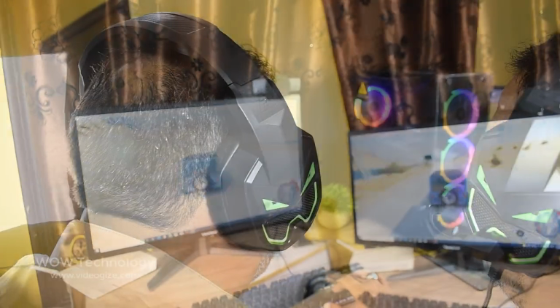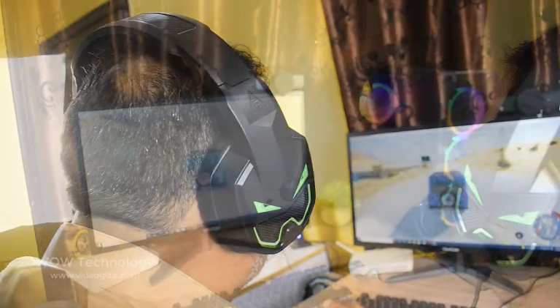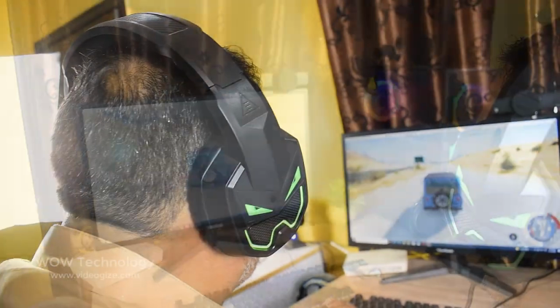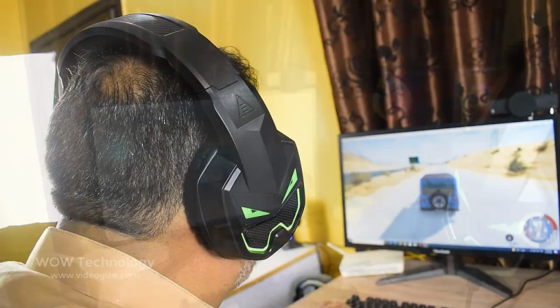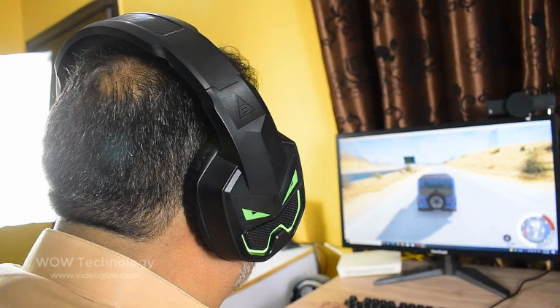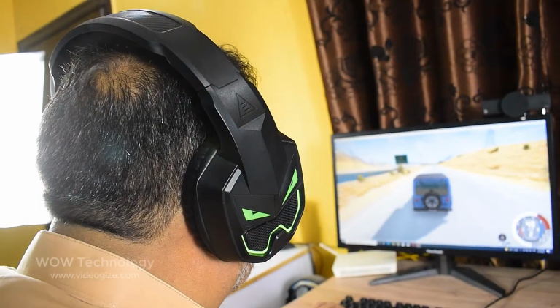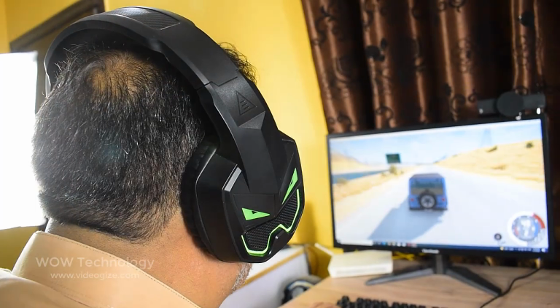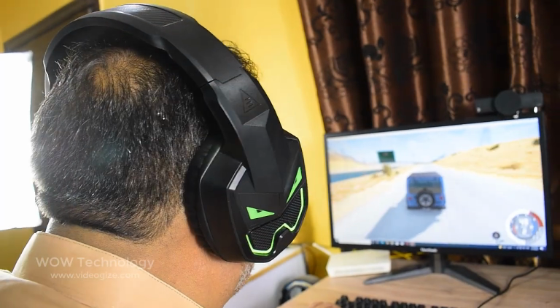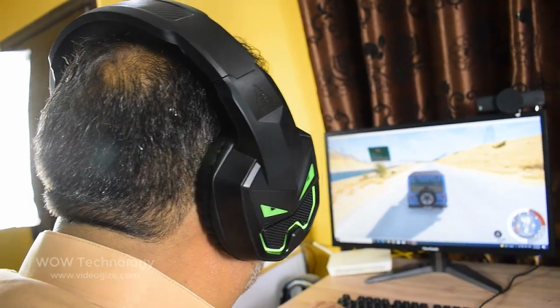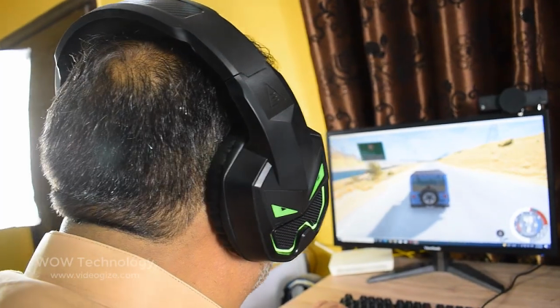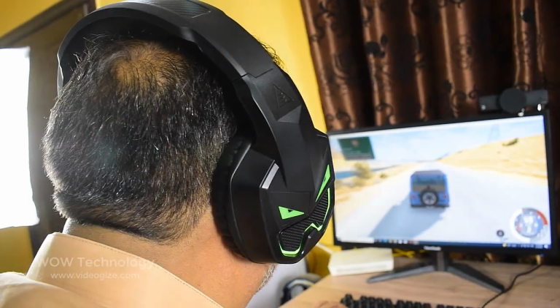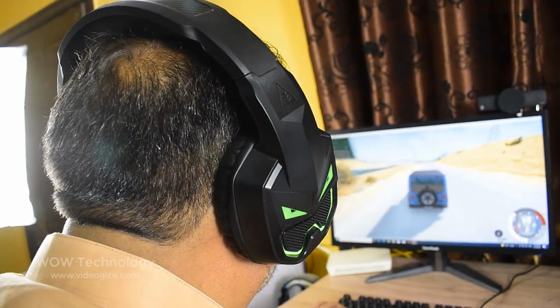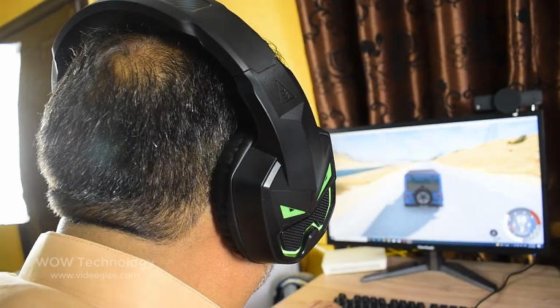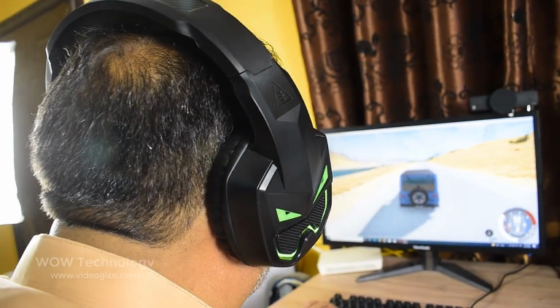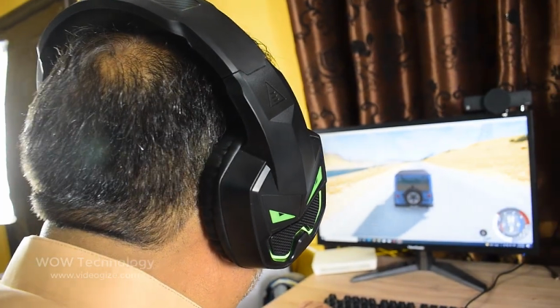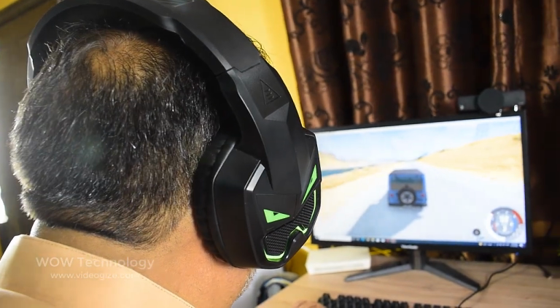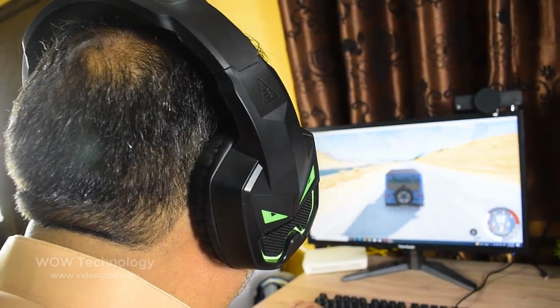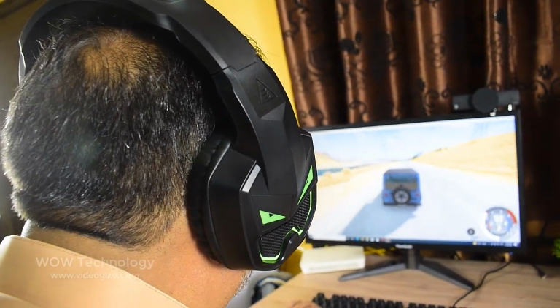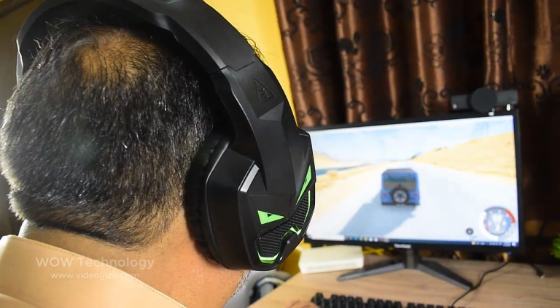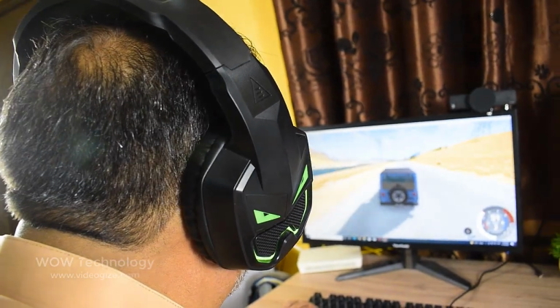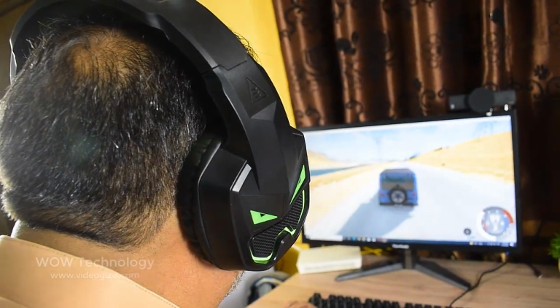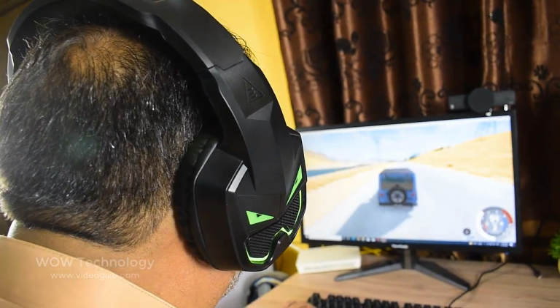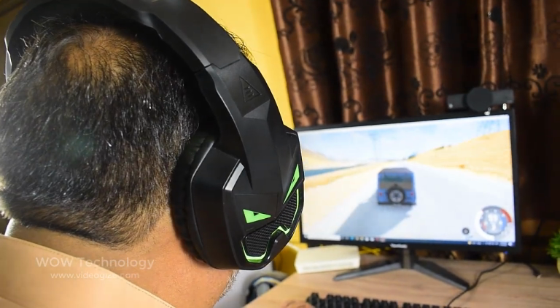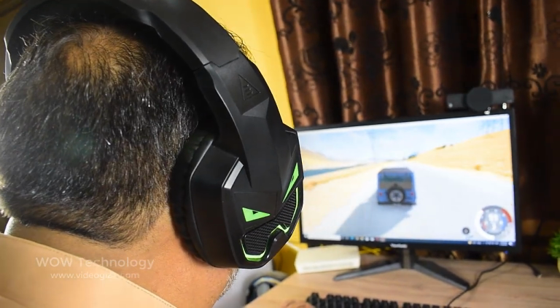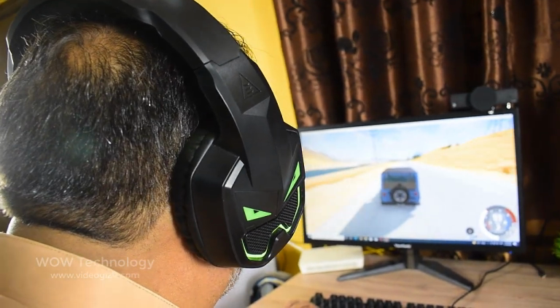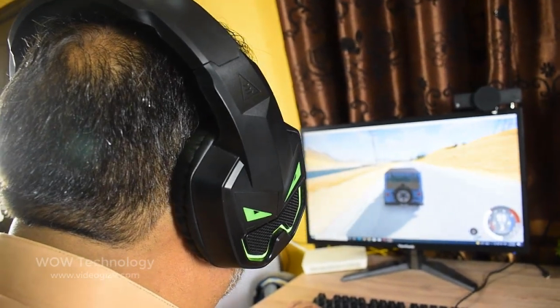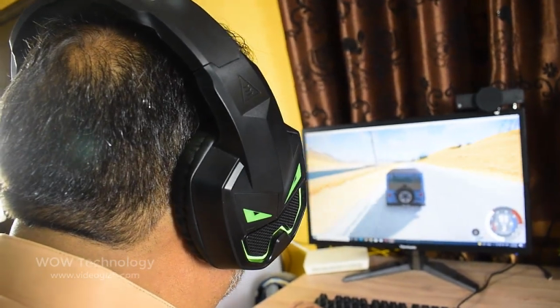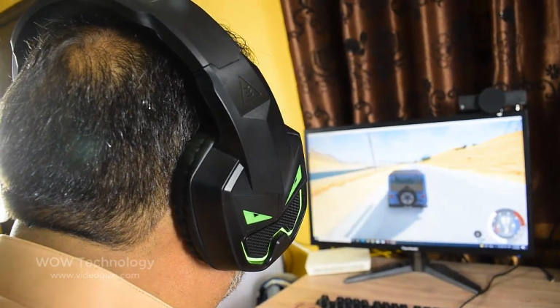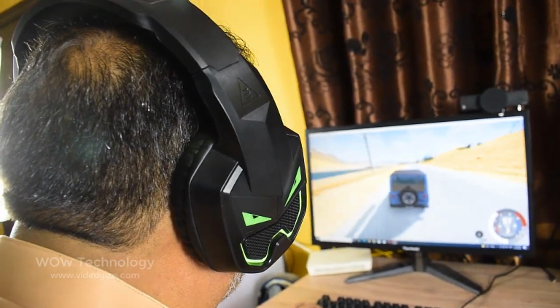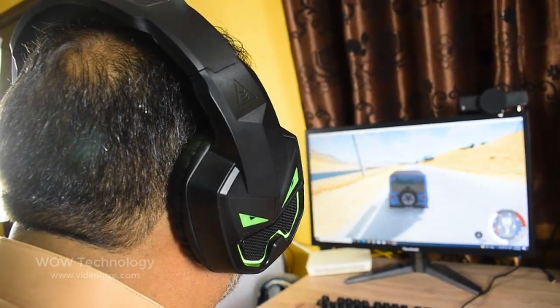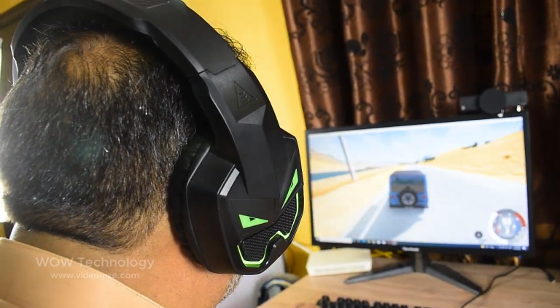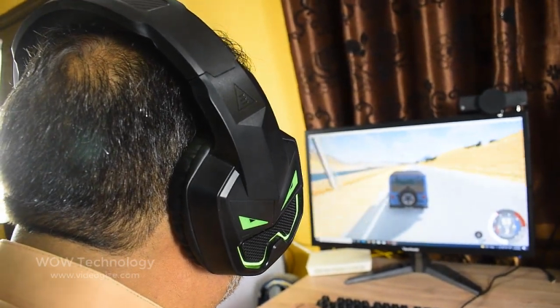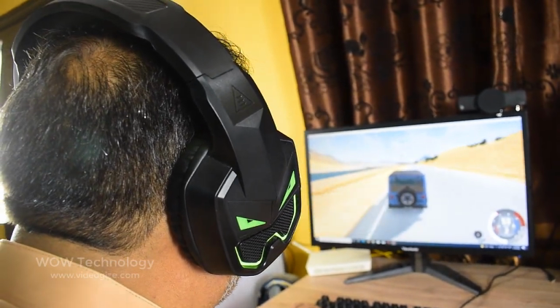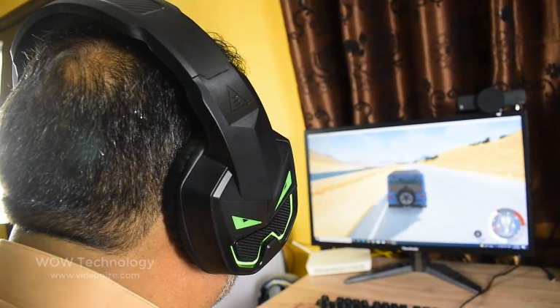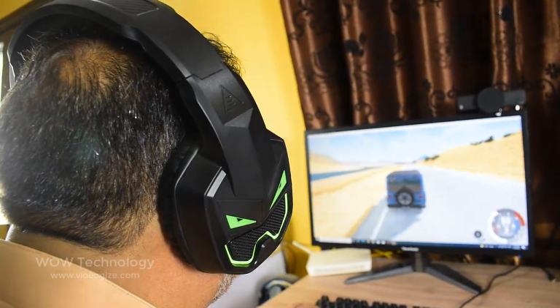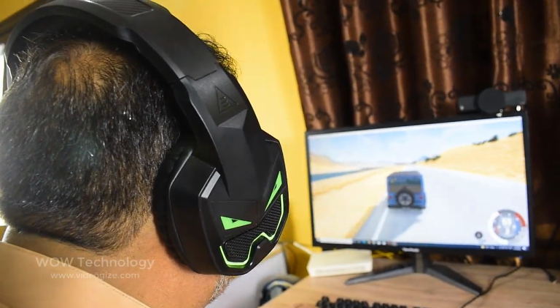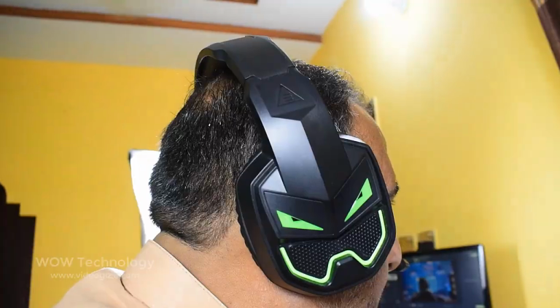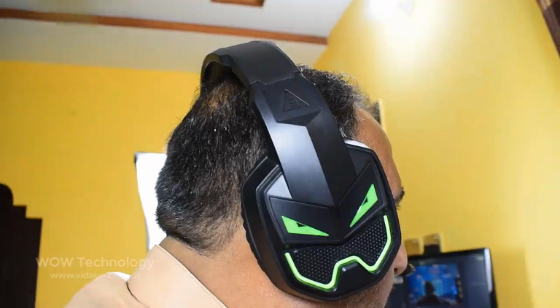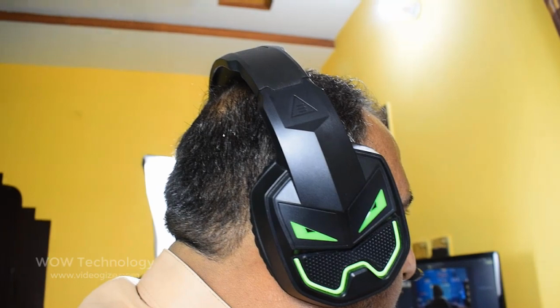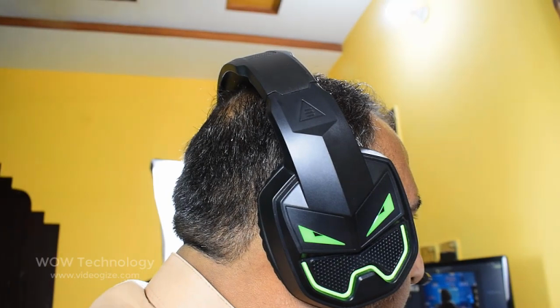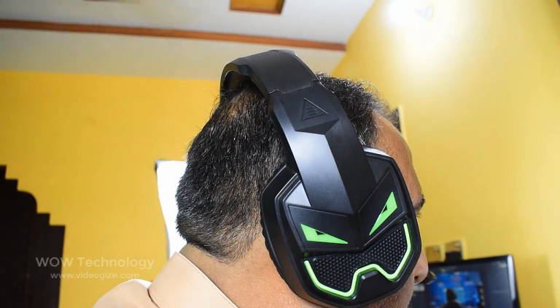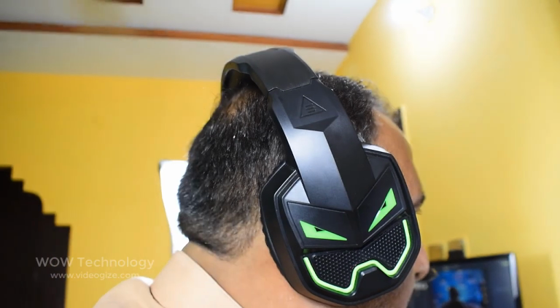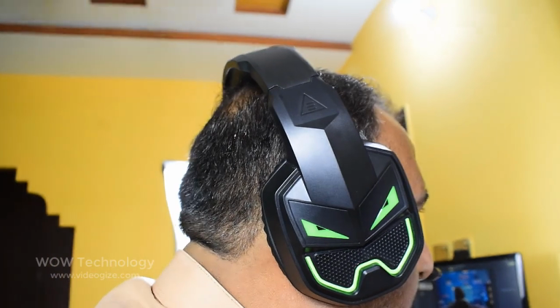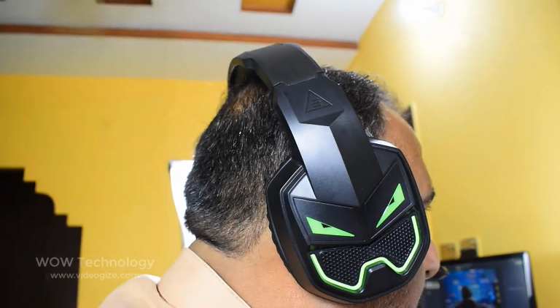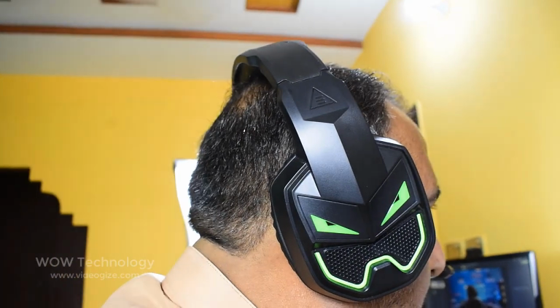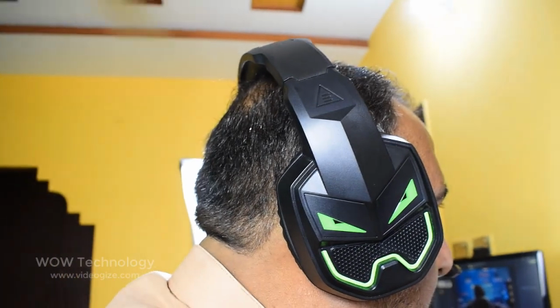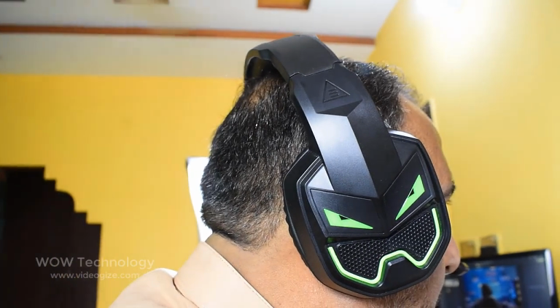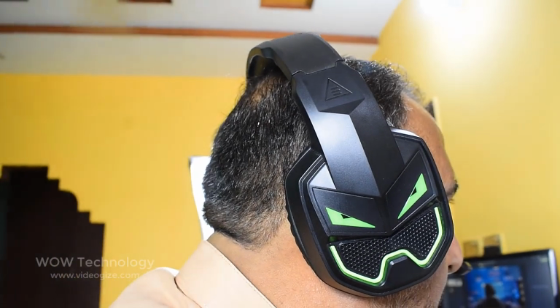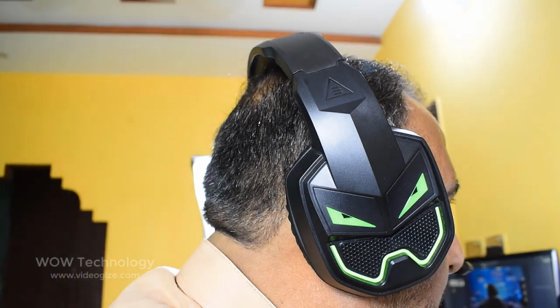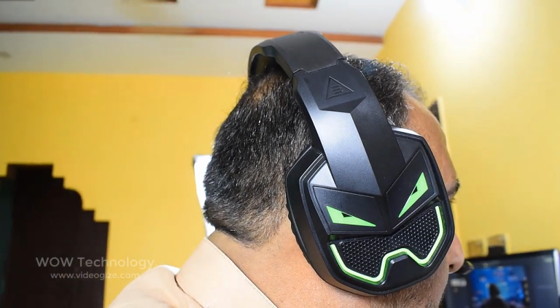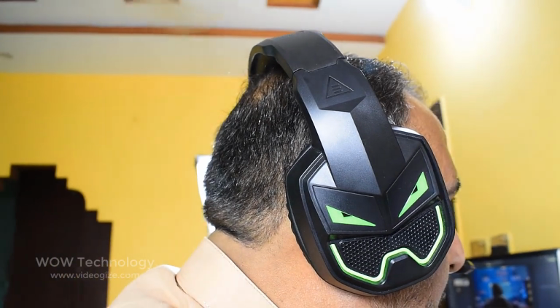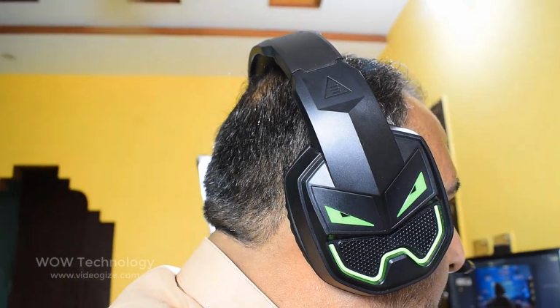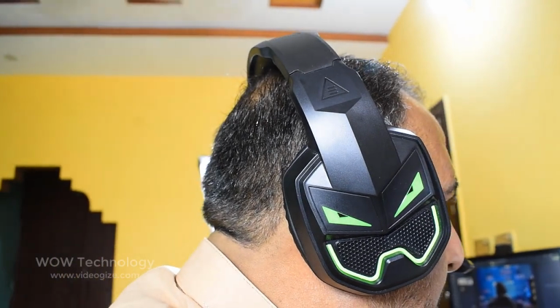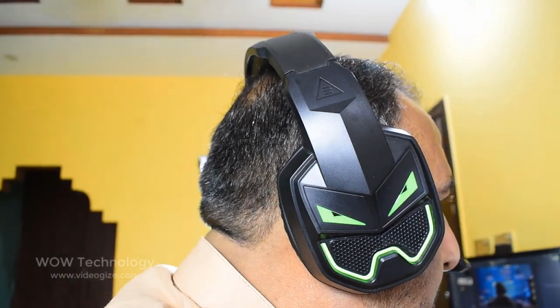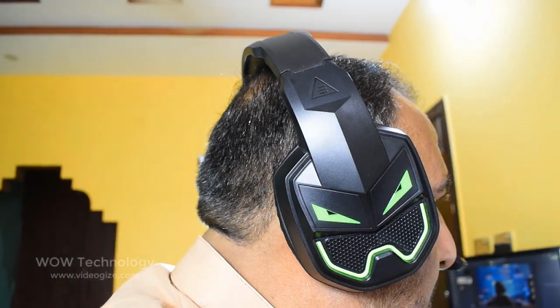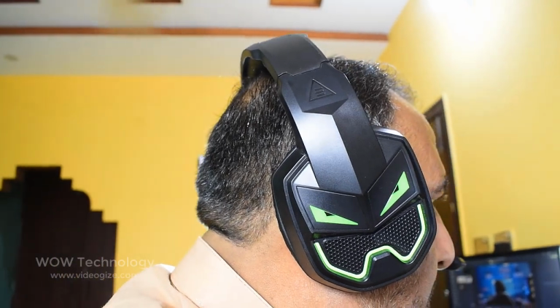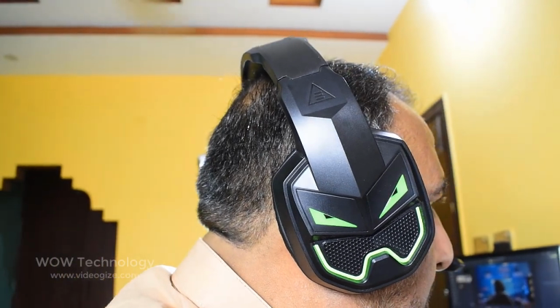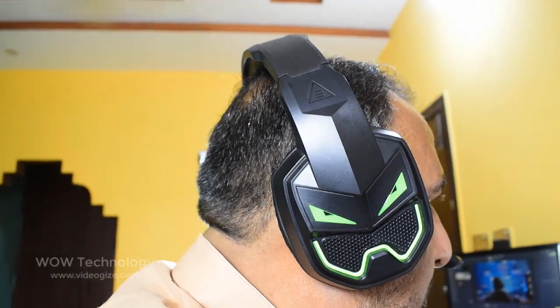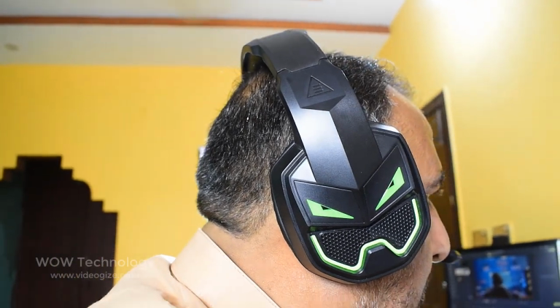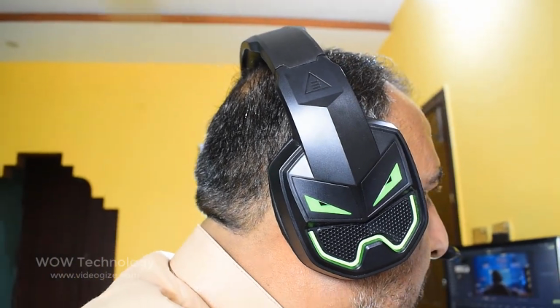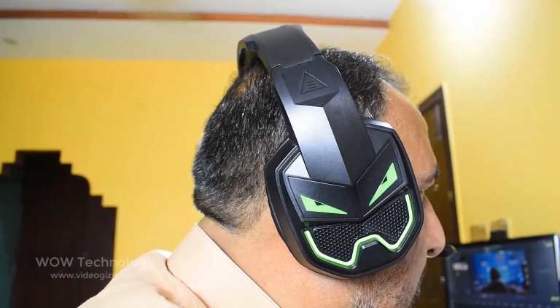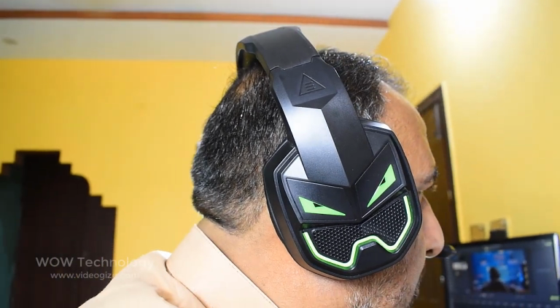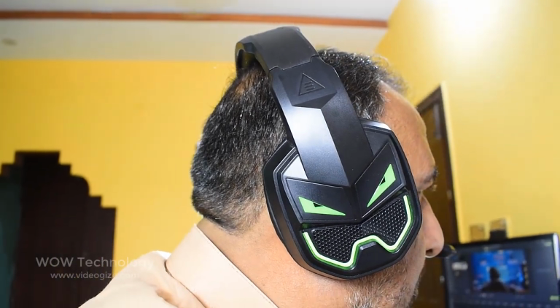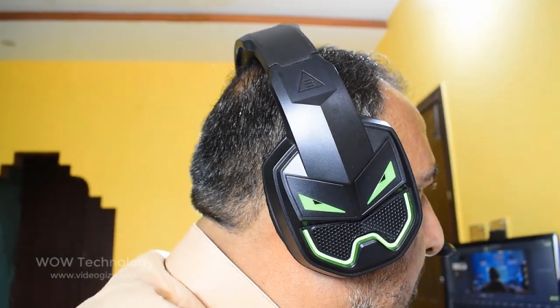The superior 50mm over-ear speakers clearly convey the explosions in the game and the sounds of different levels.